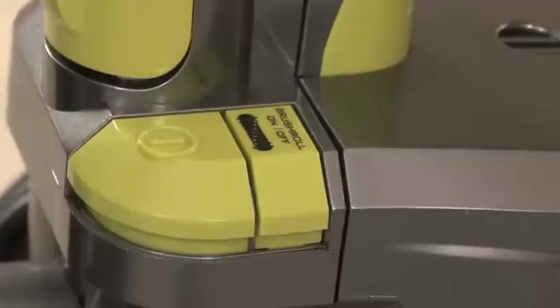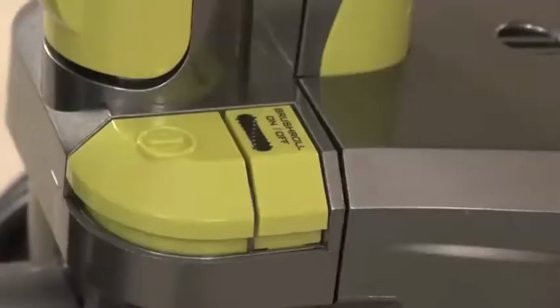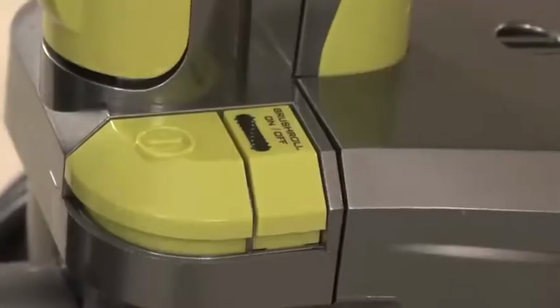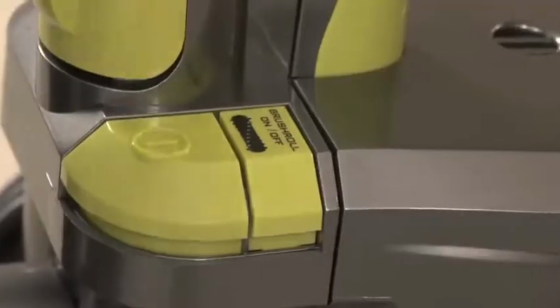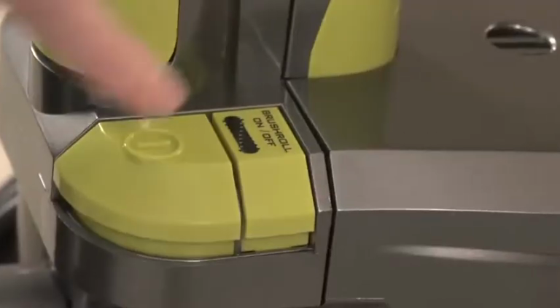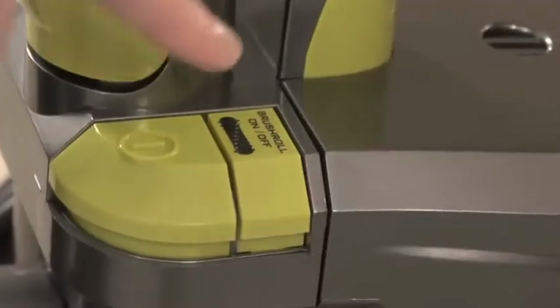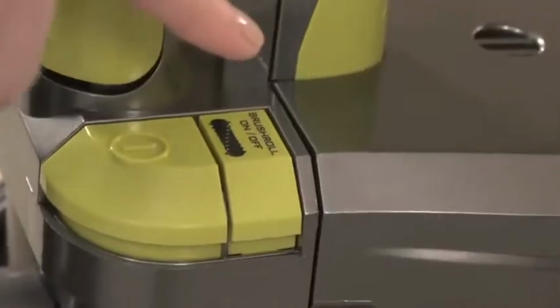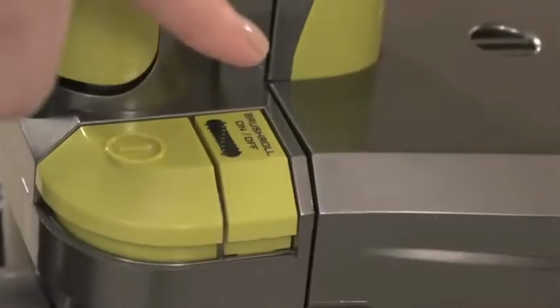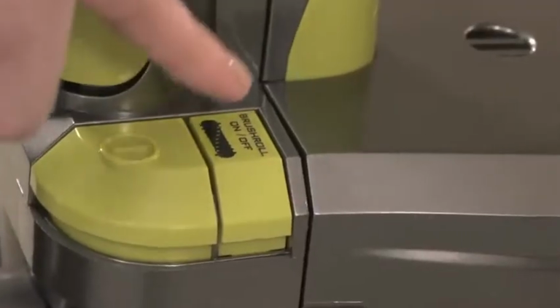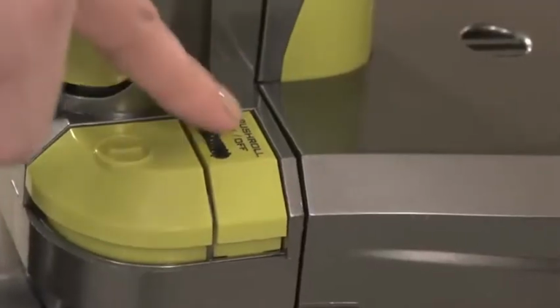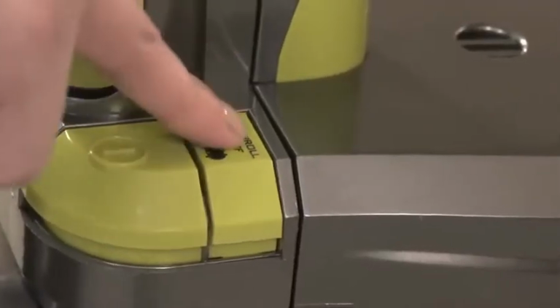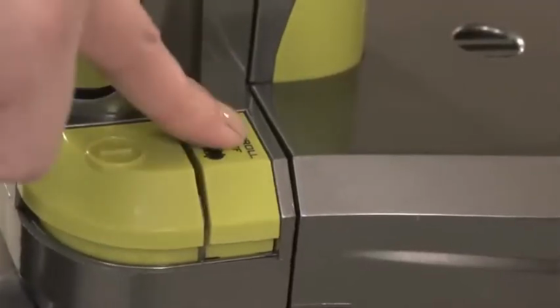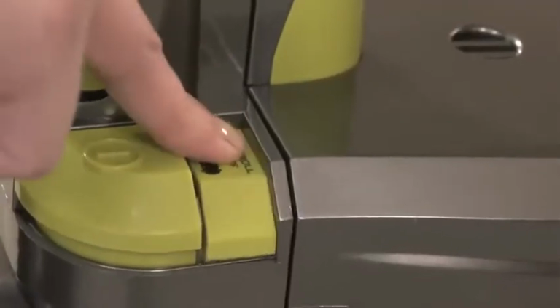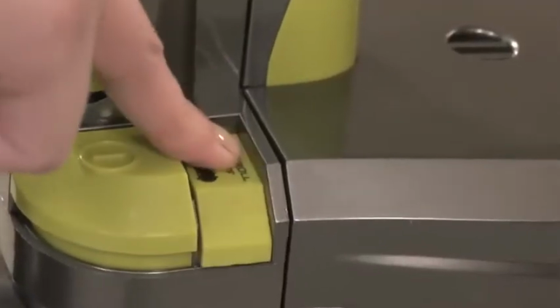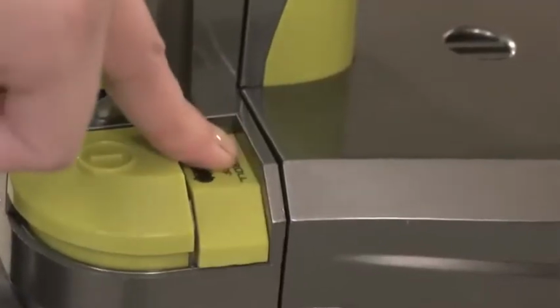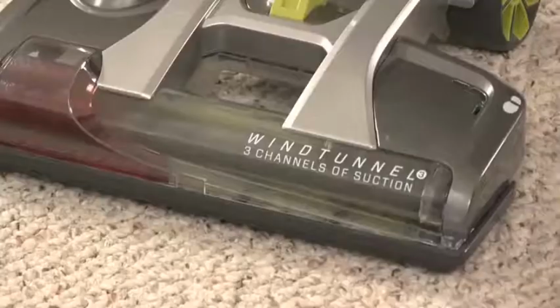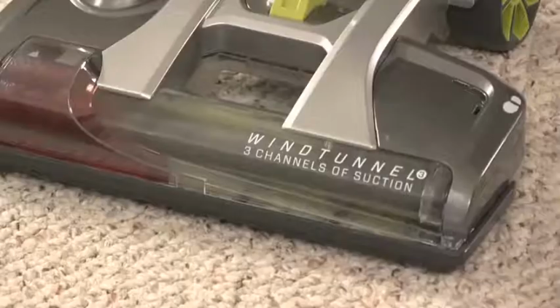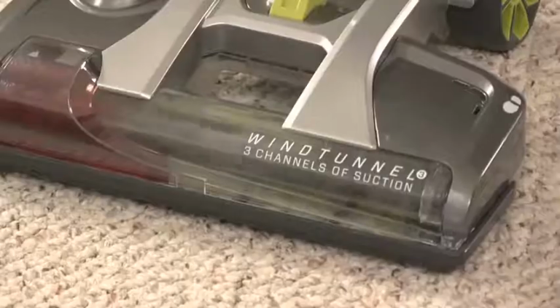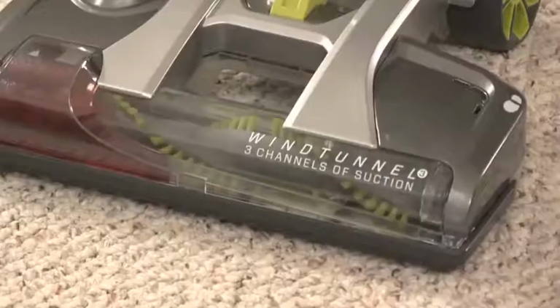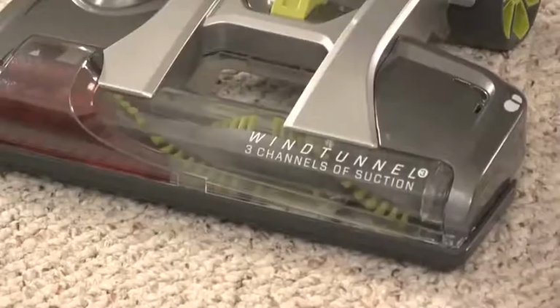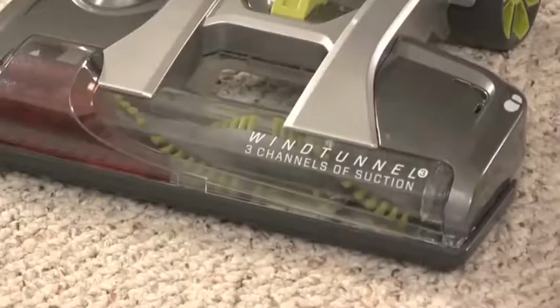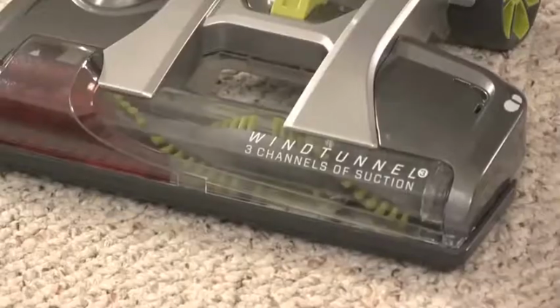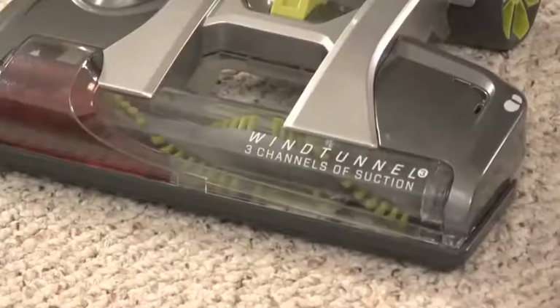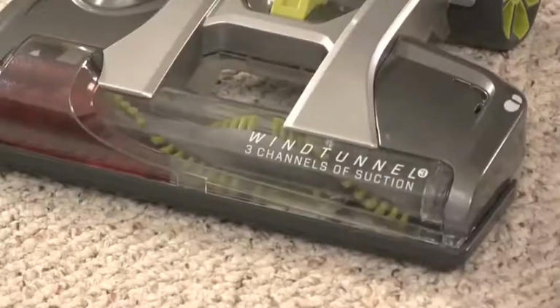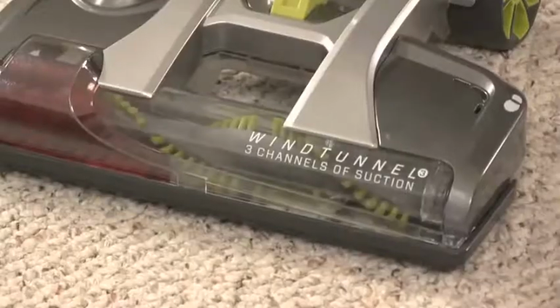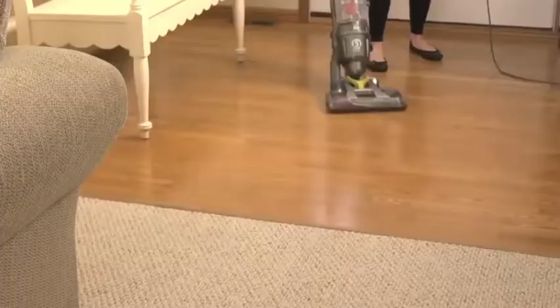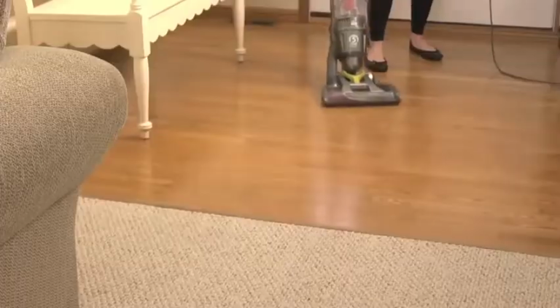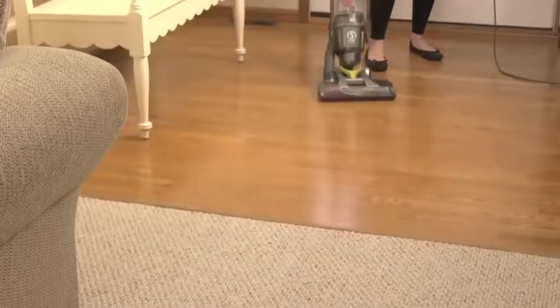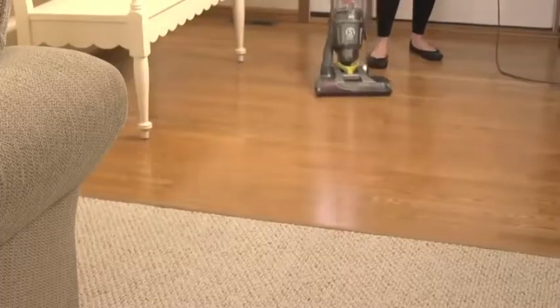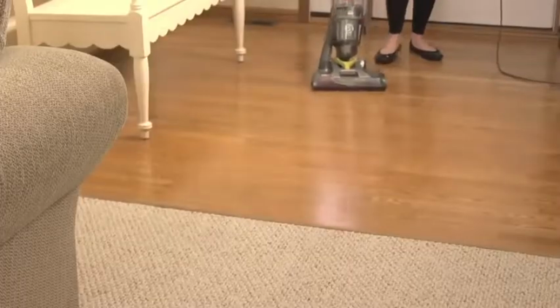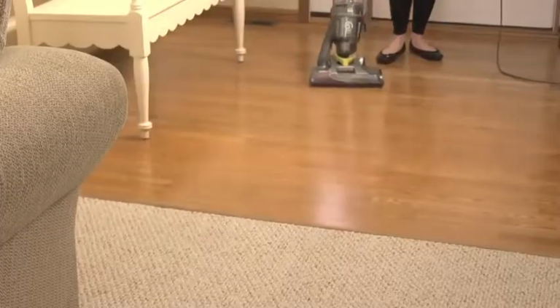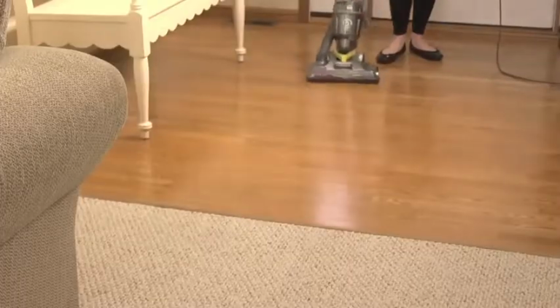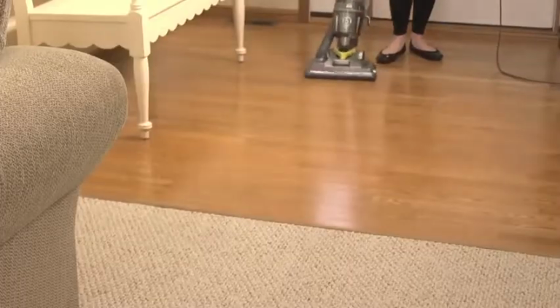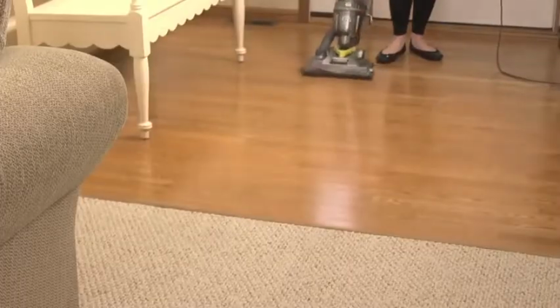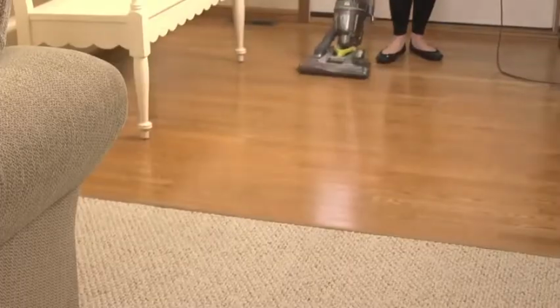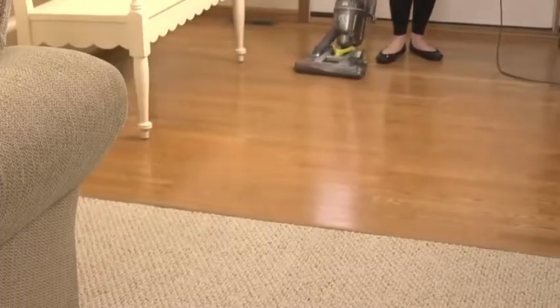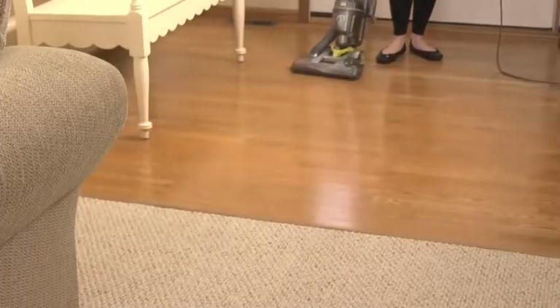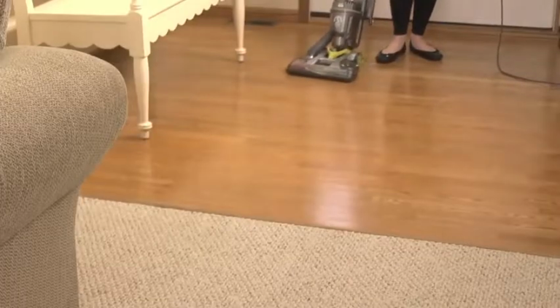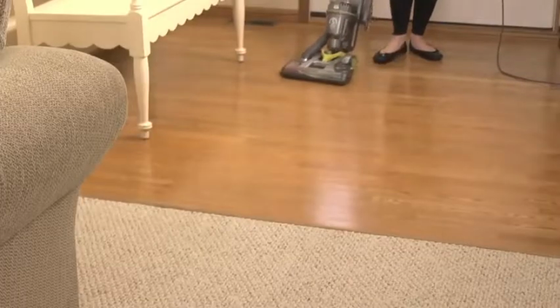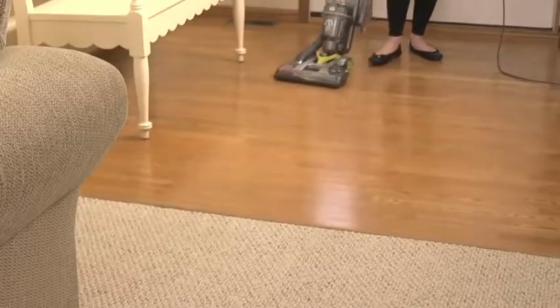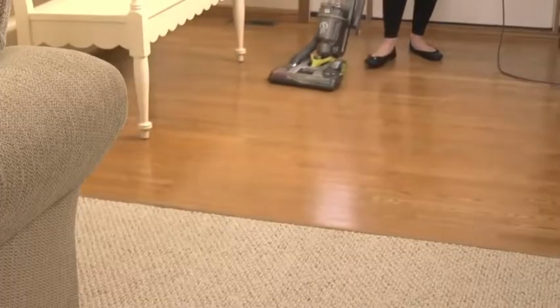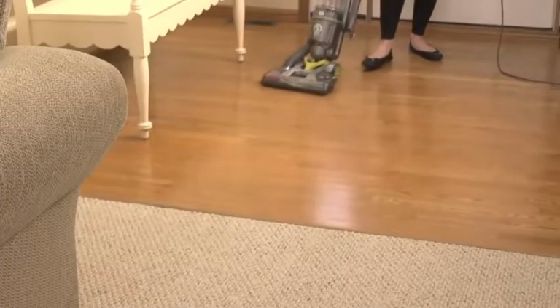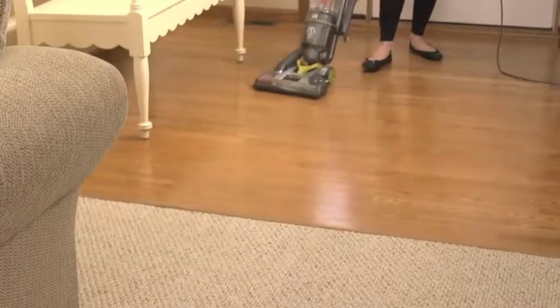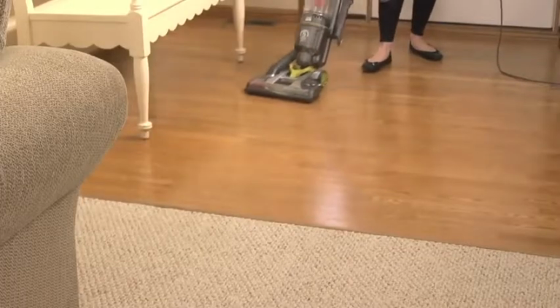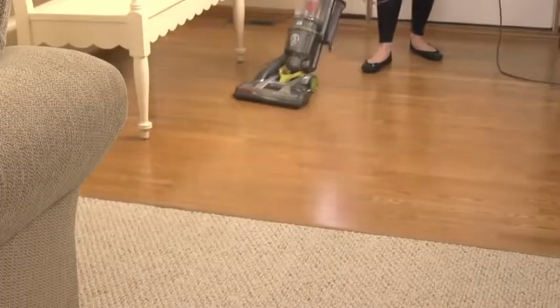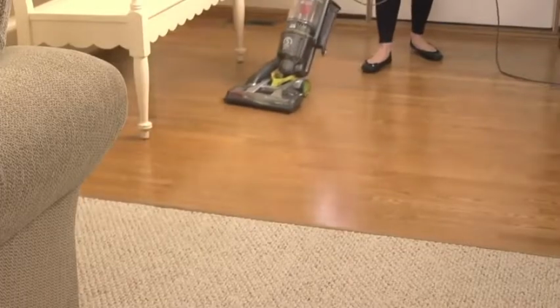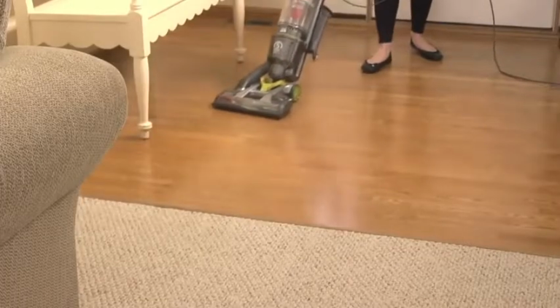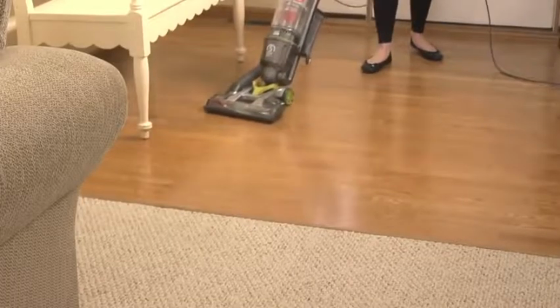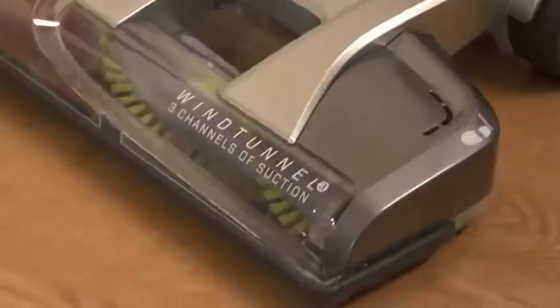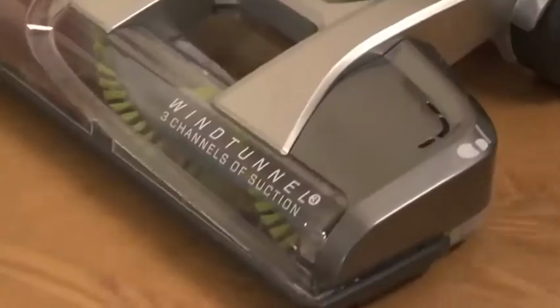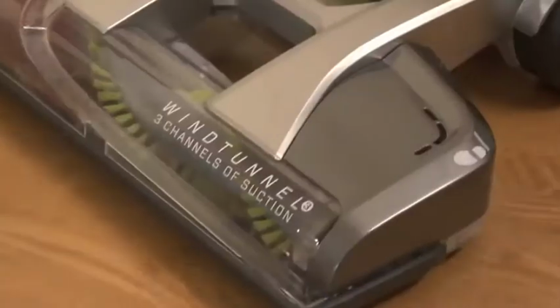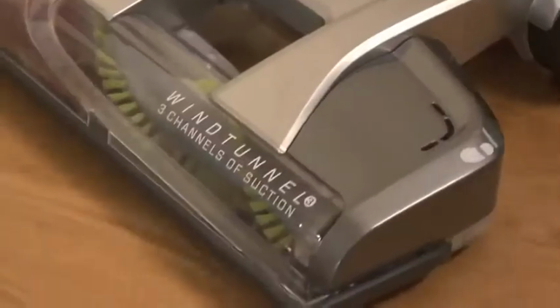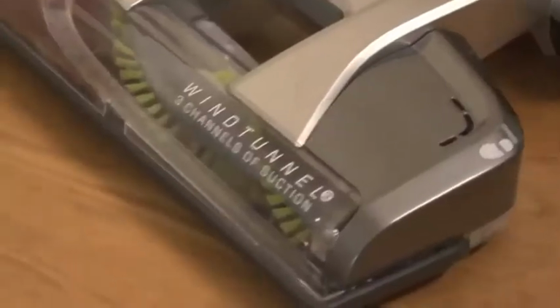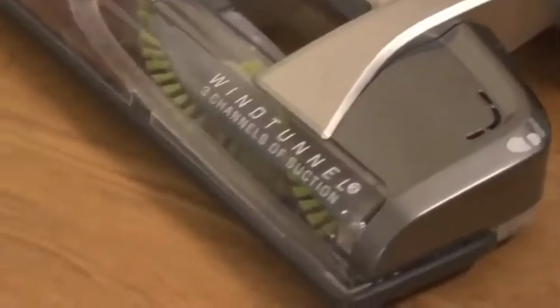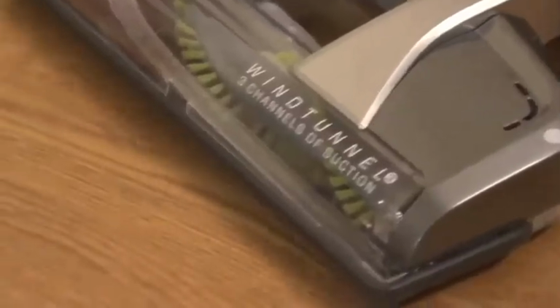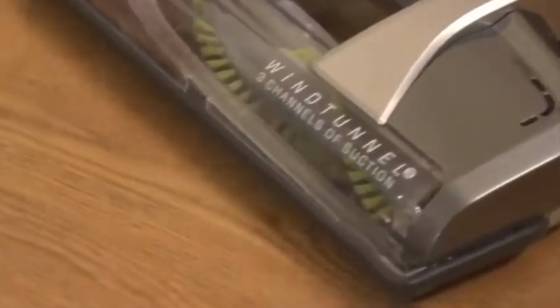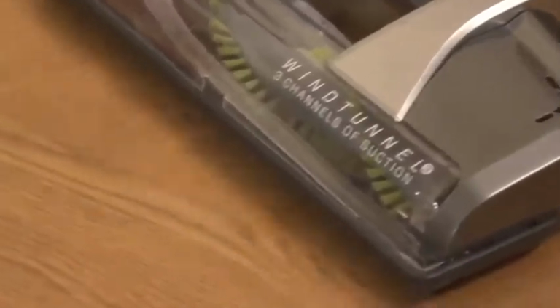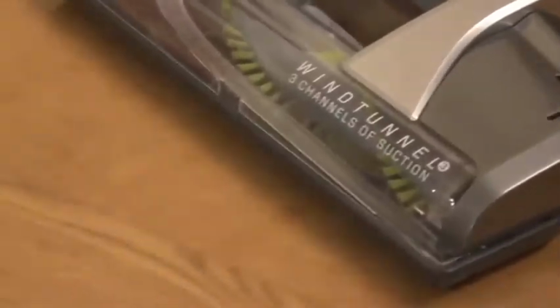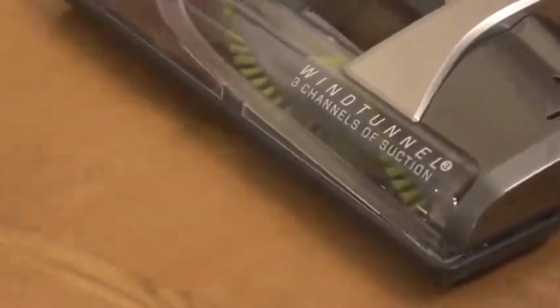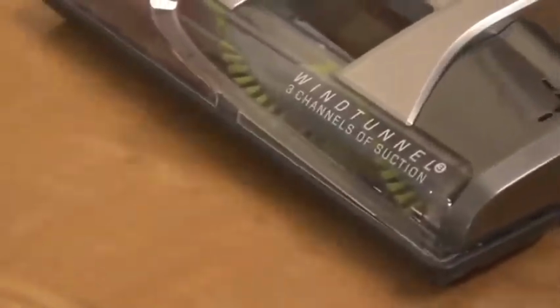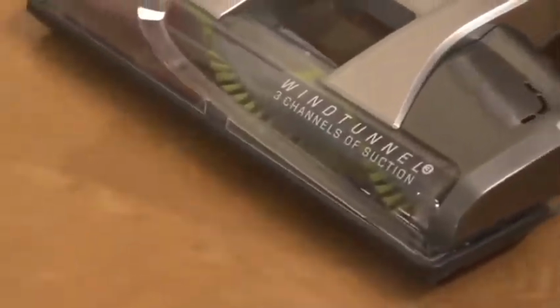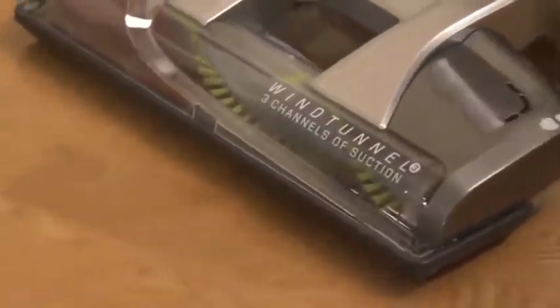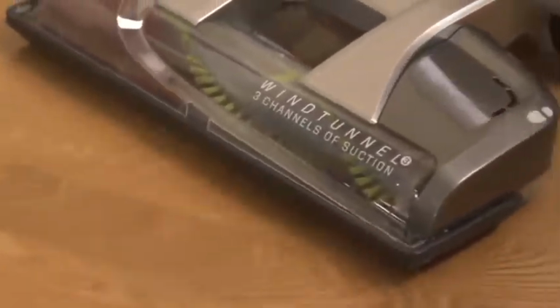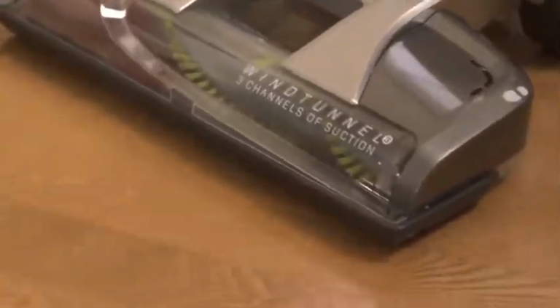Always turn the brush roll off for vacuuming hard surface floors. The spinning brush roll is not needed on hard floors.